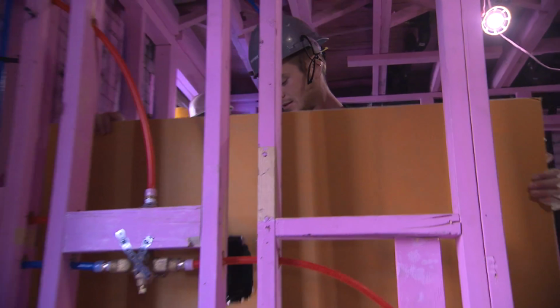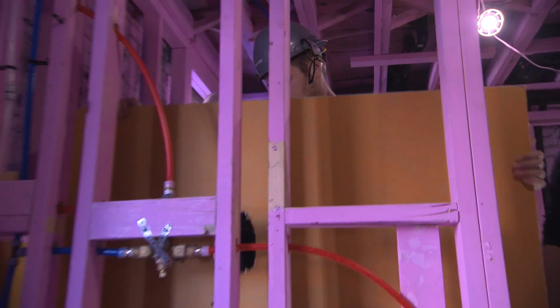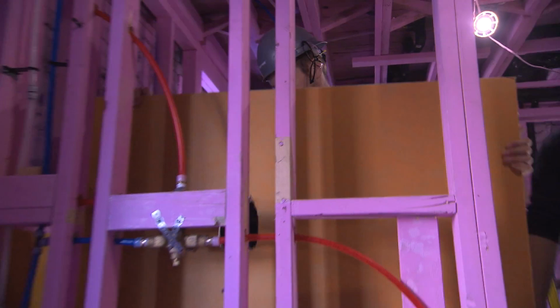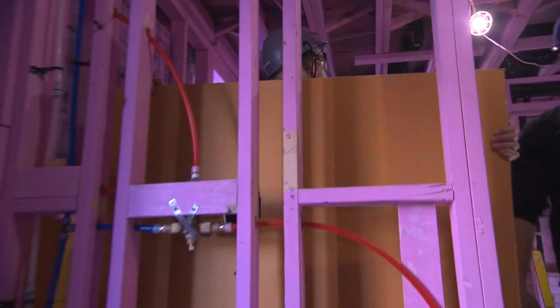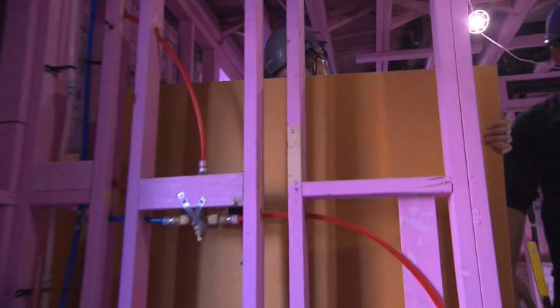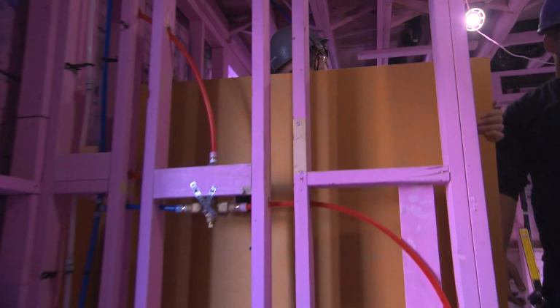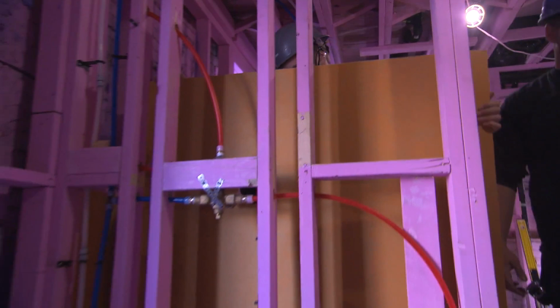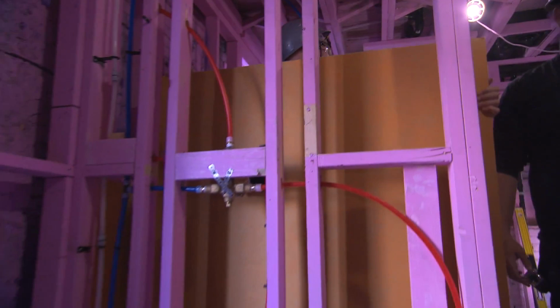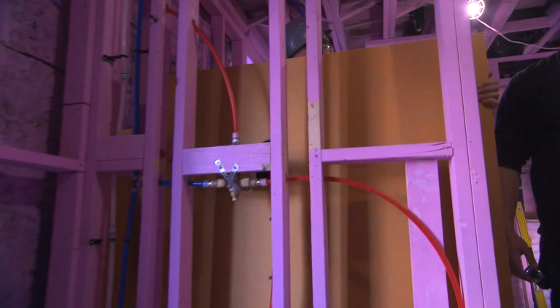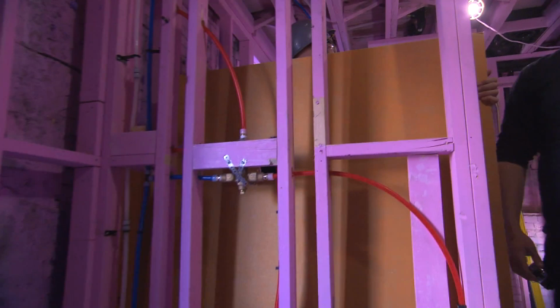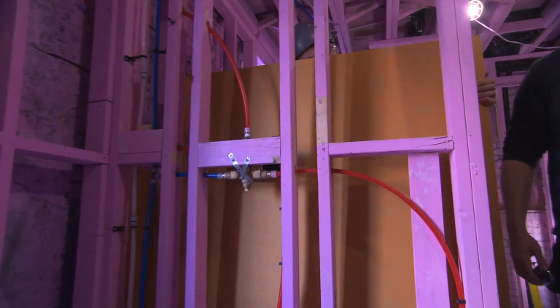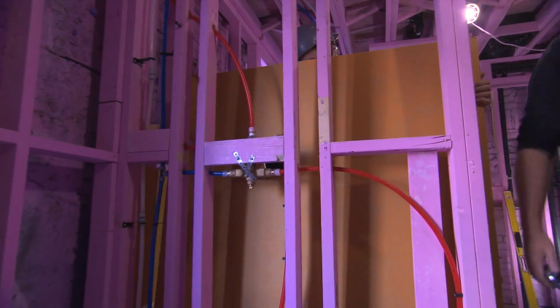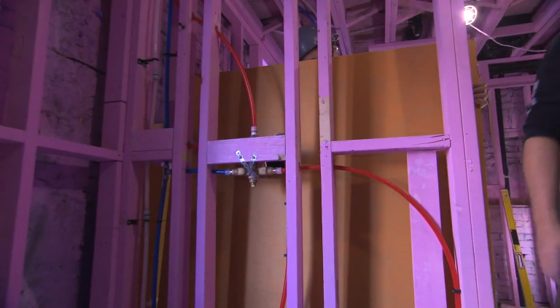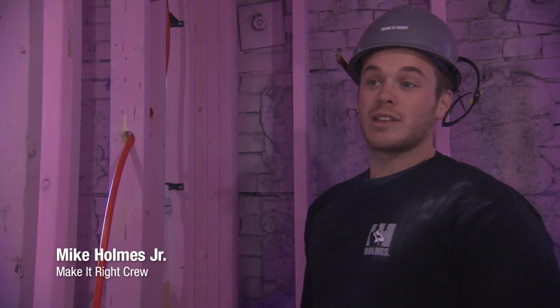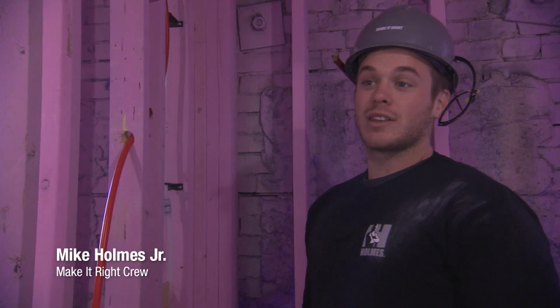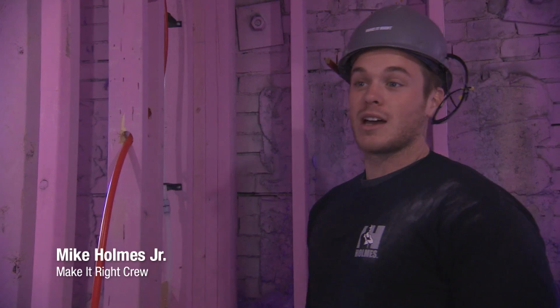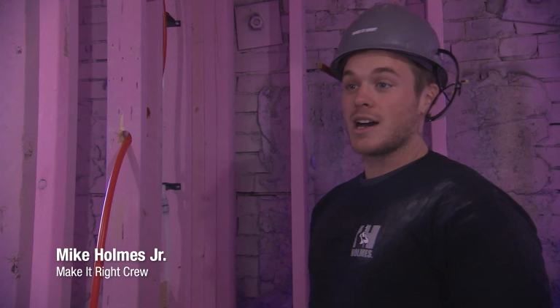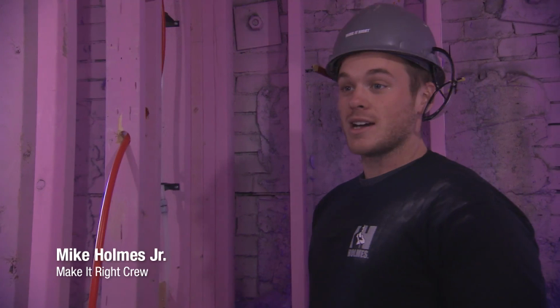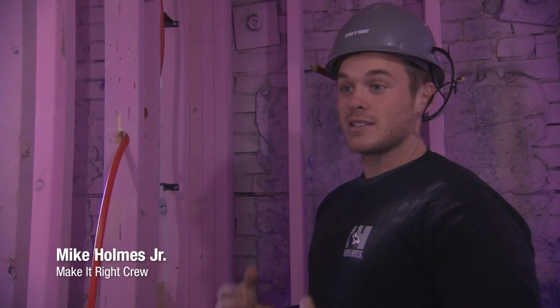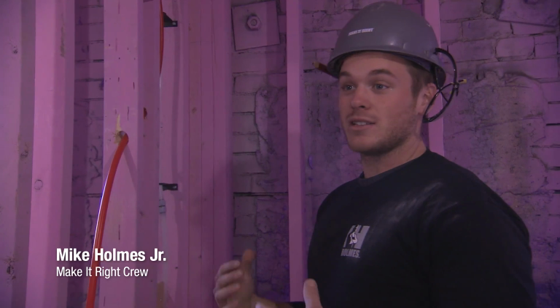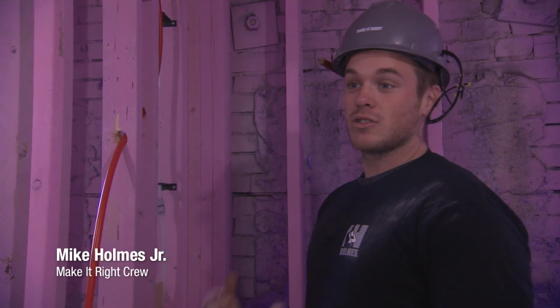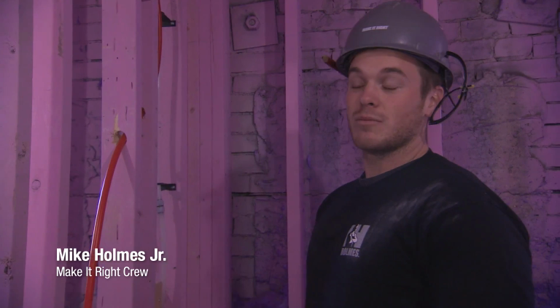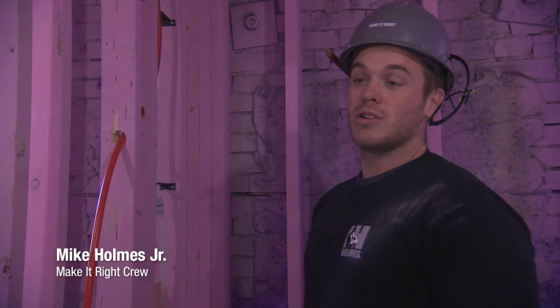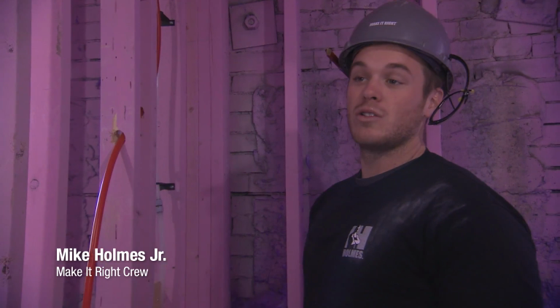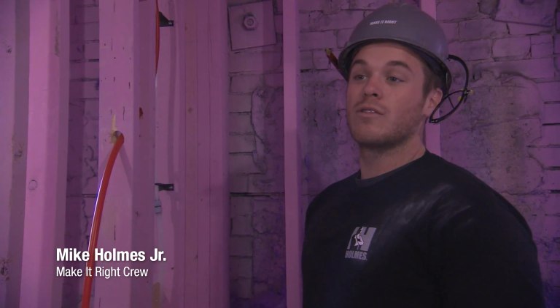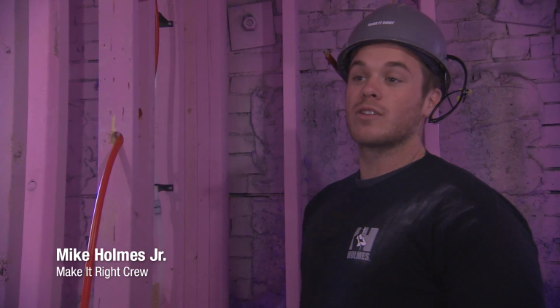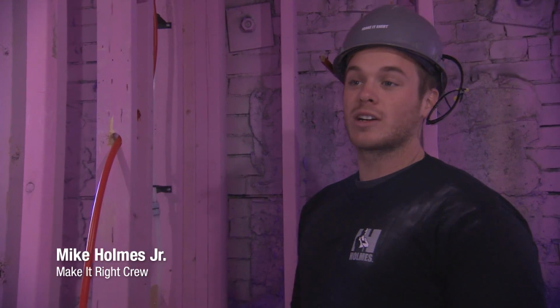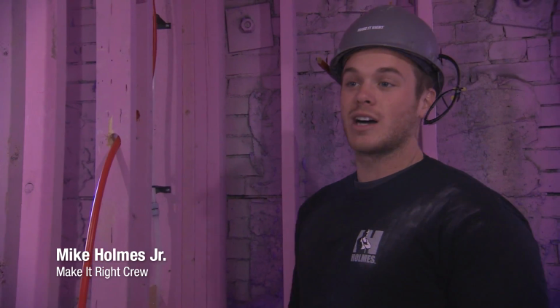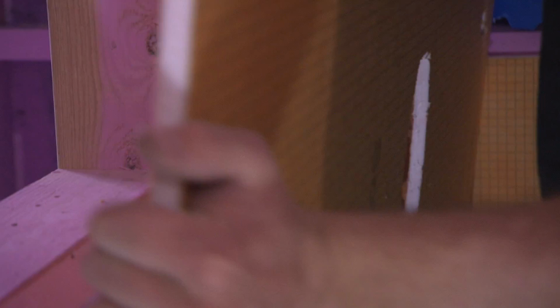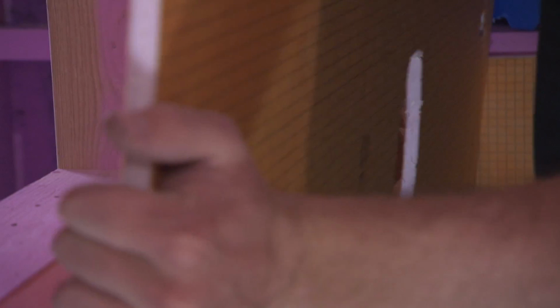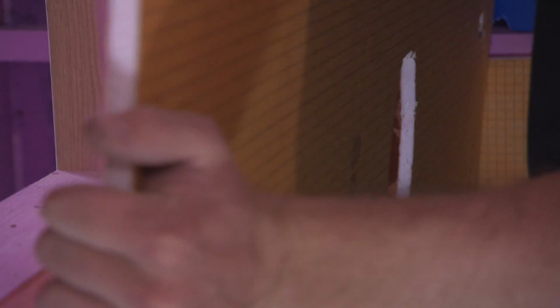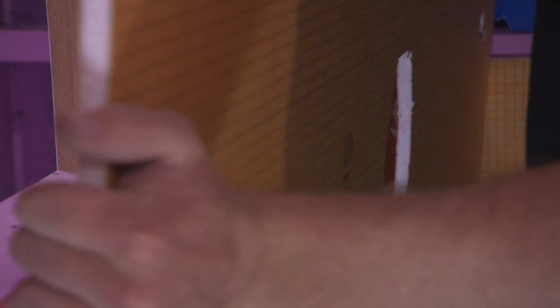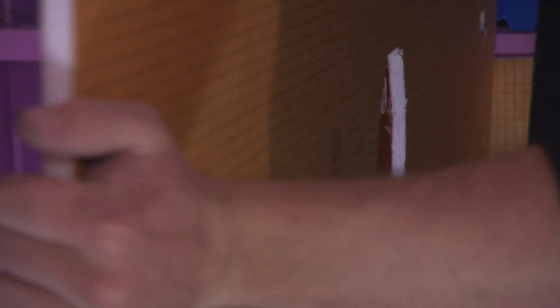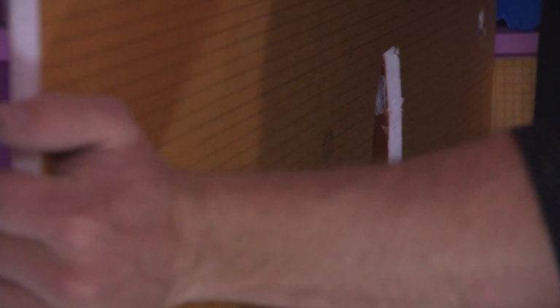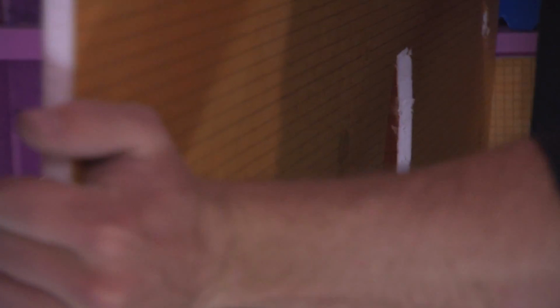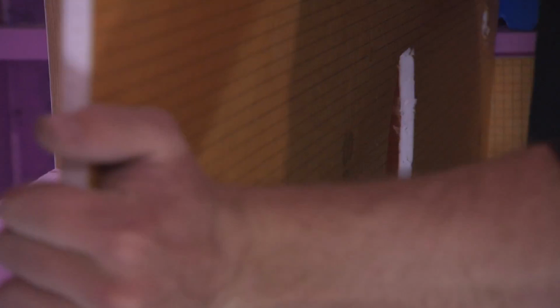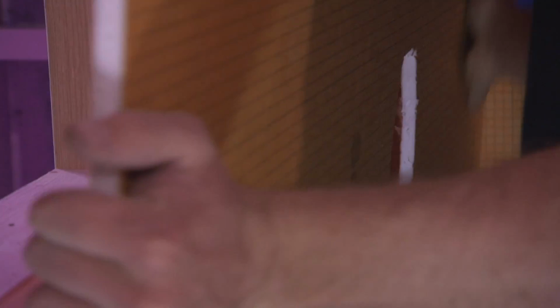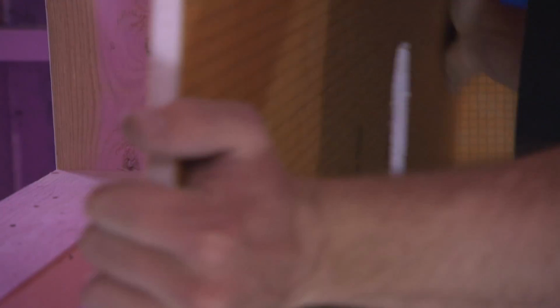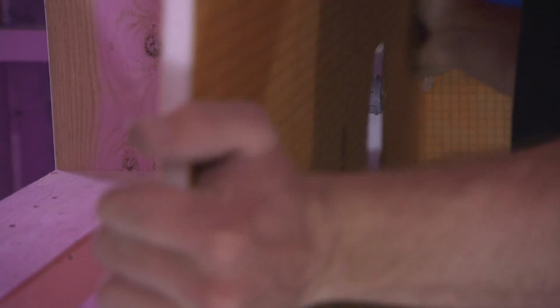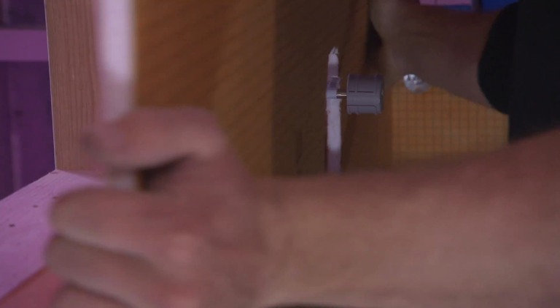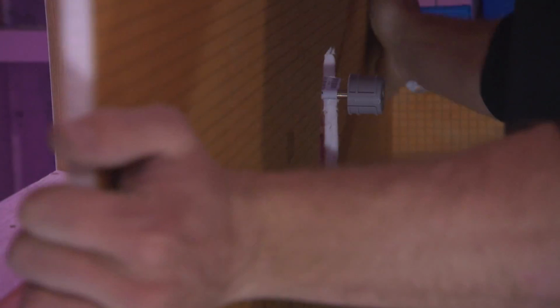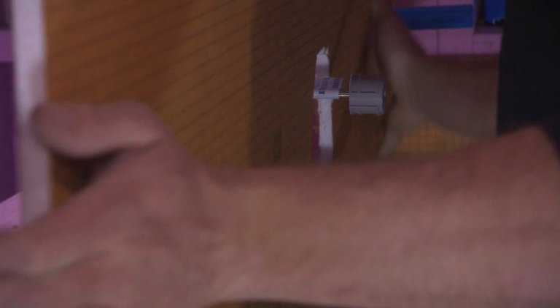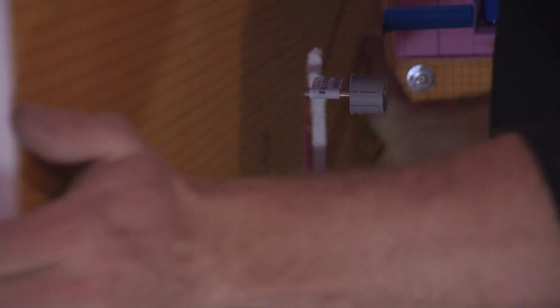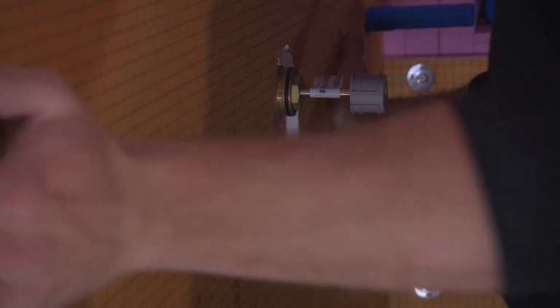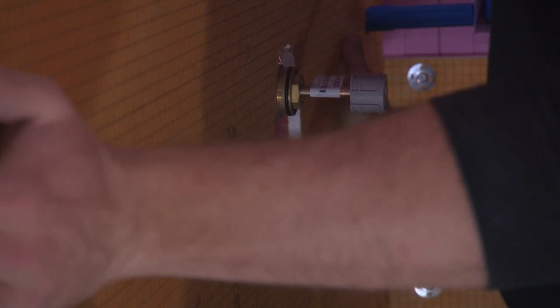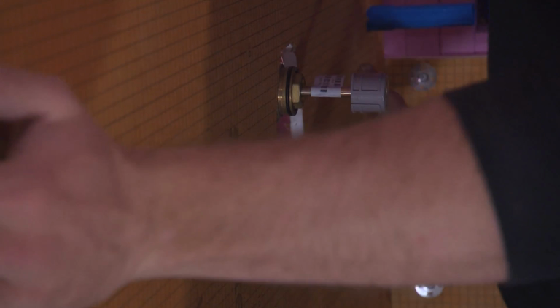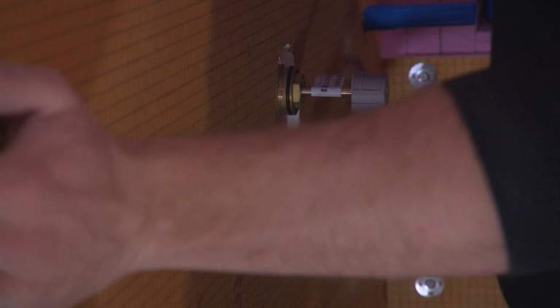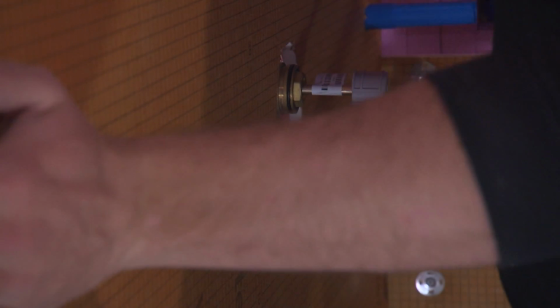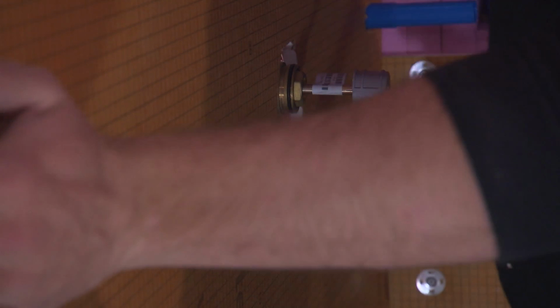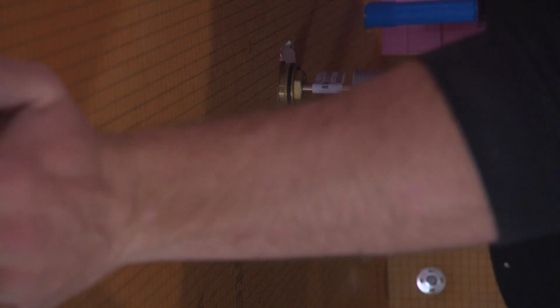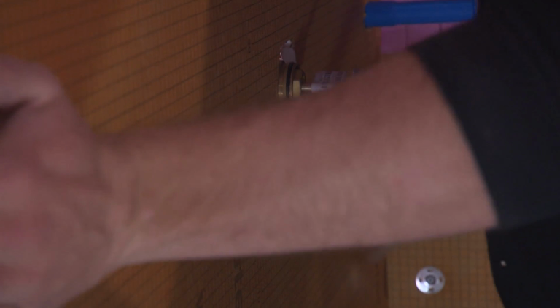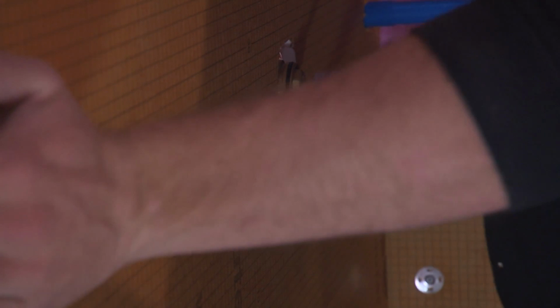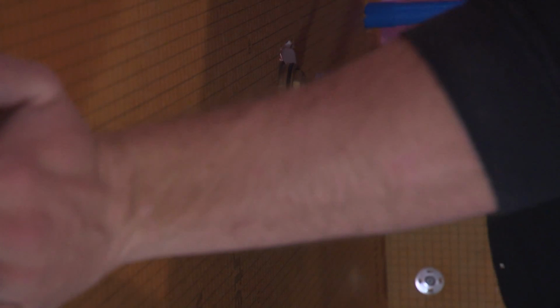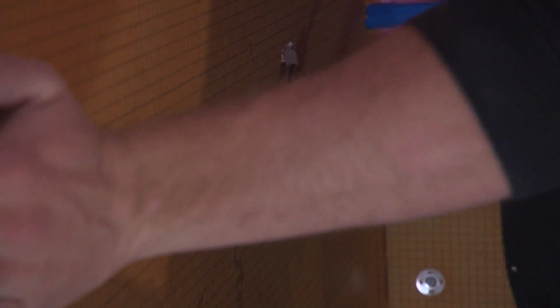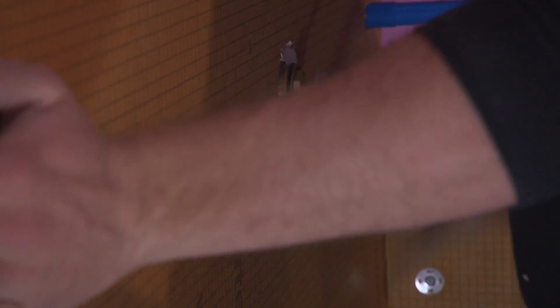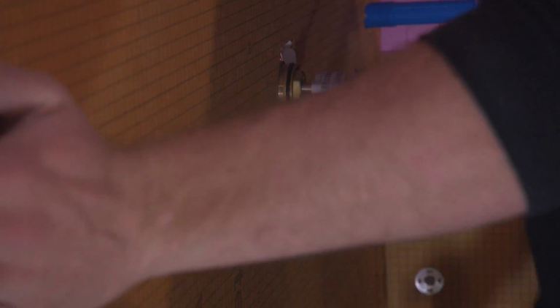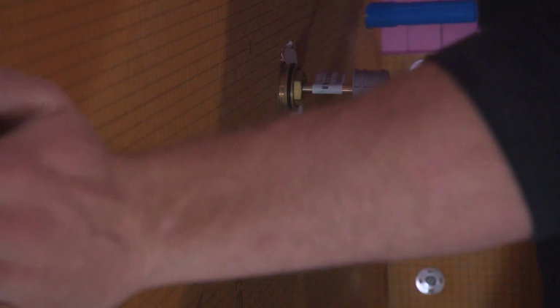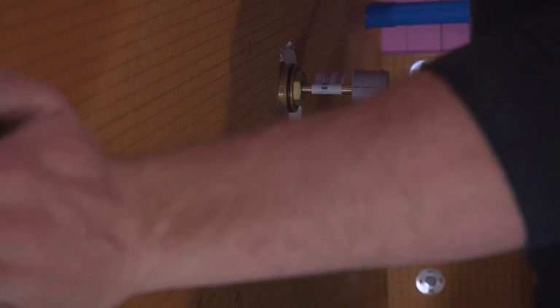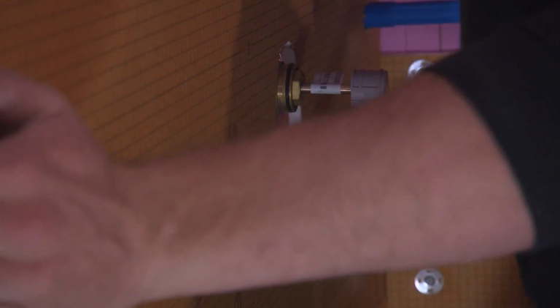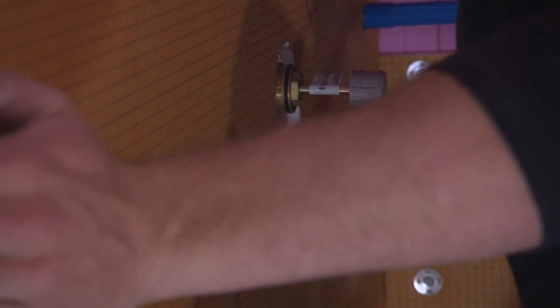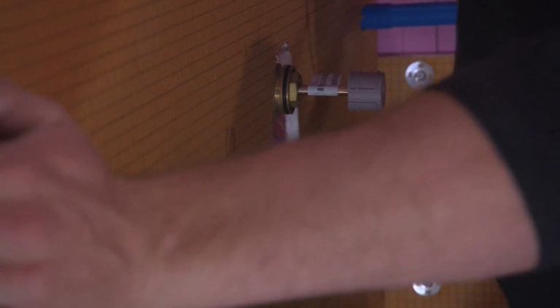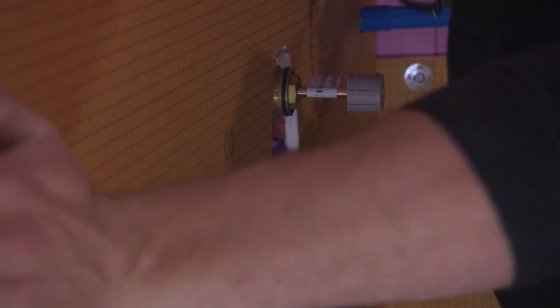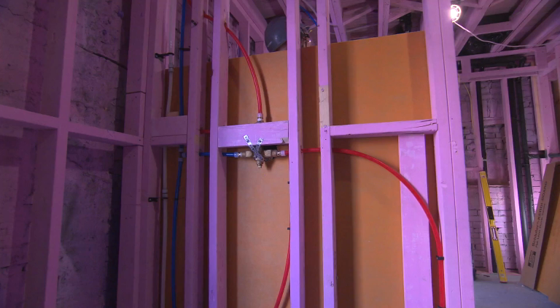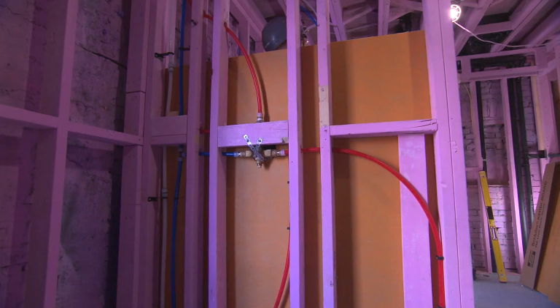The Kerdi-Board is a lot lighter to work with. It's easier to maneuver, cut, easier to screw on. So it's a much easier product to work with than concrete board.